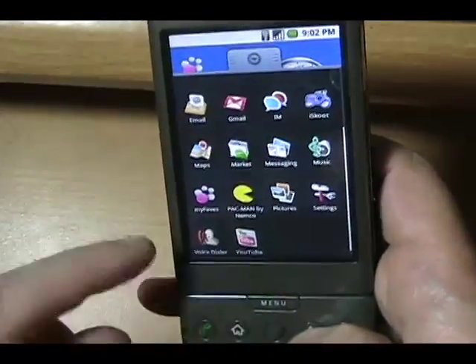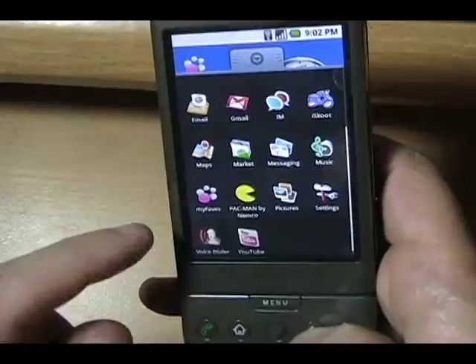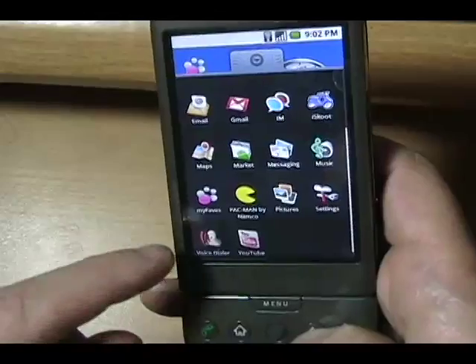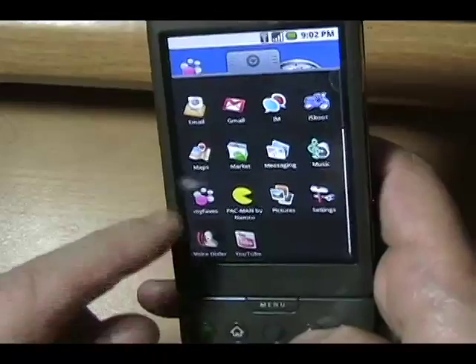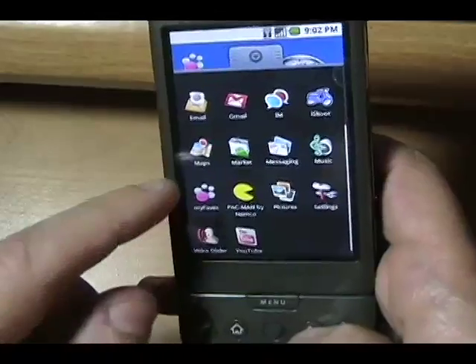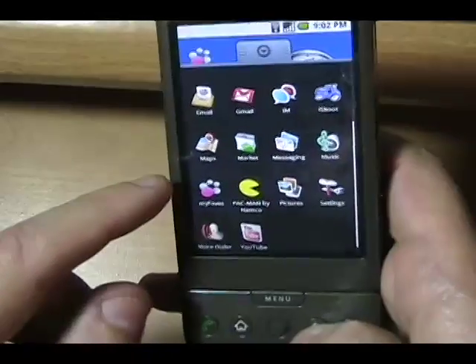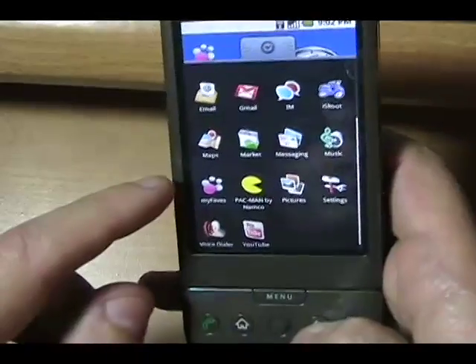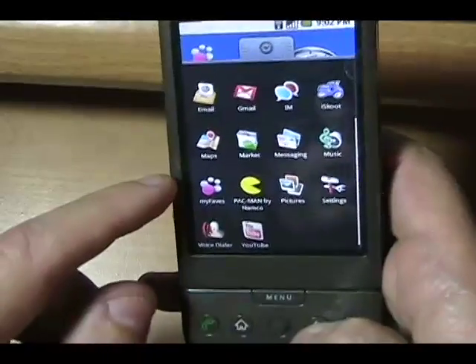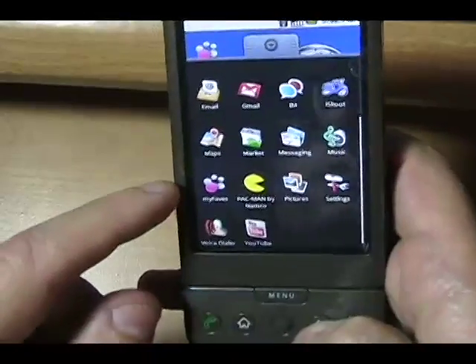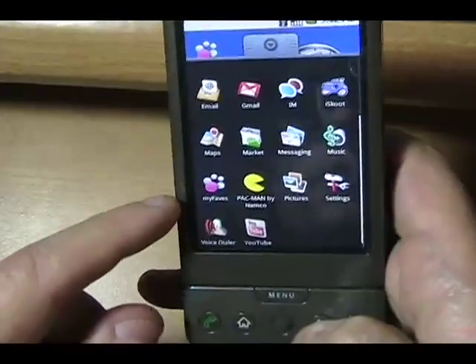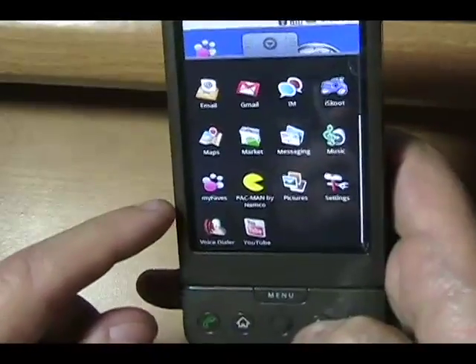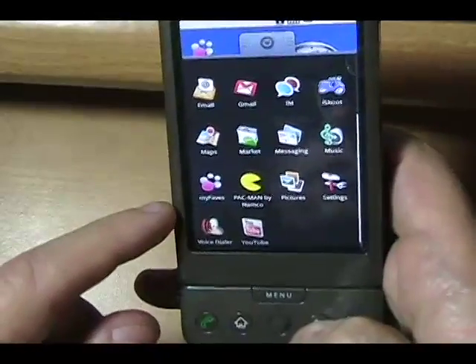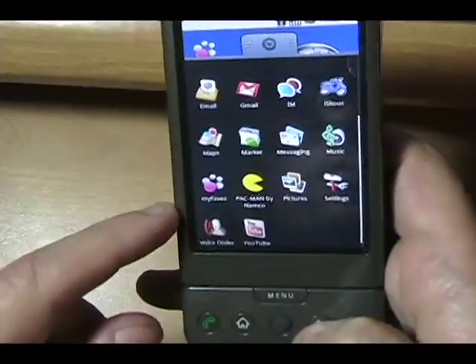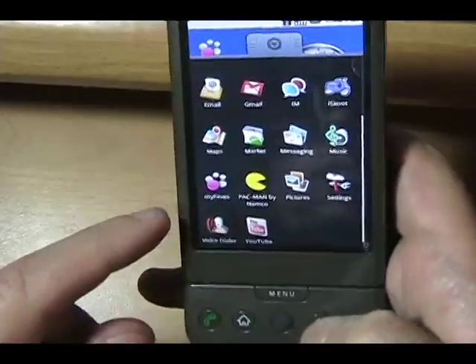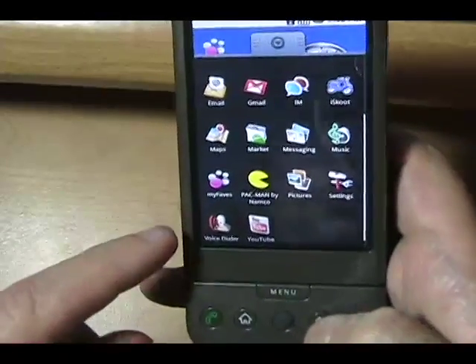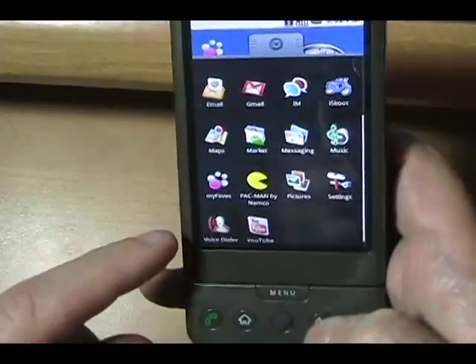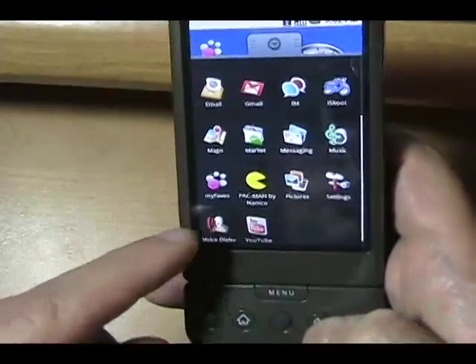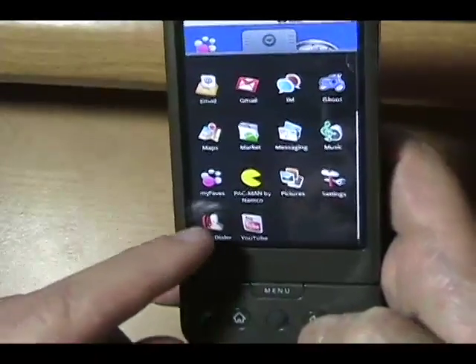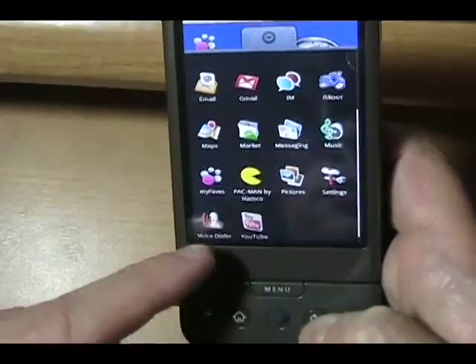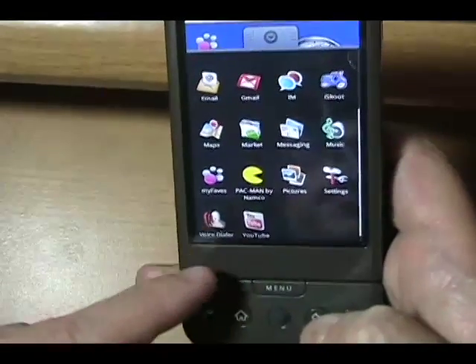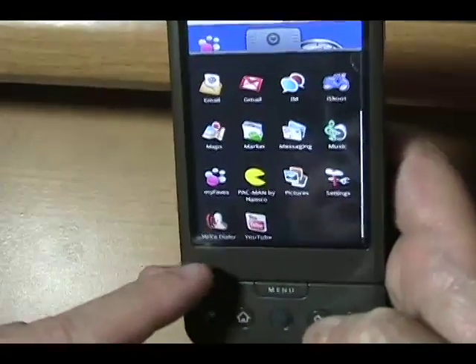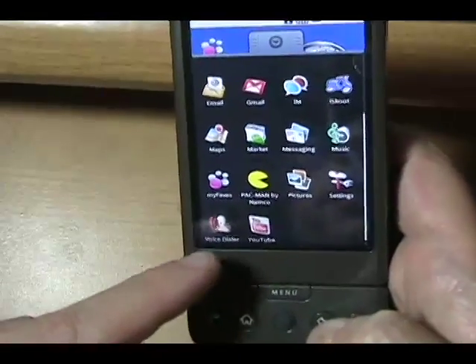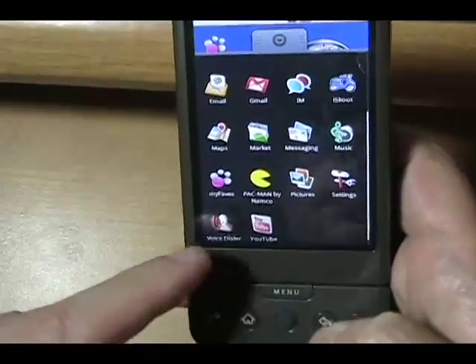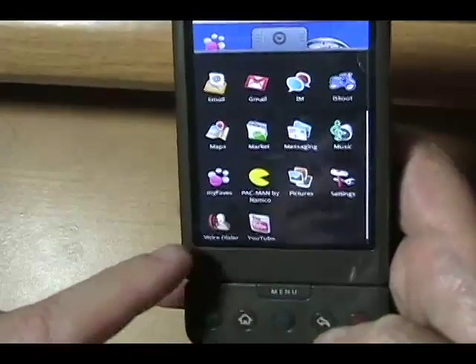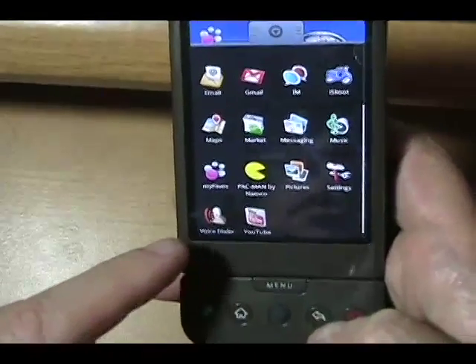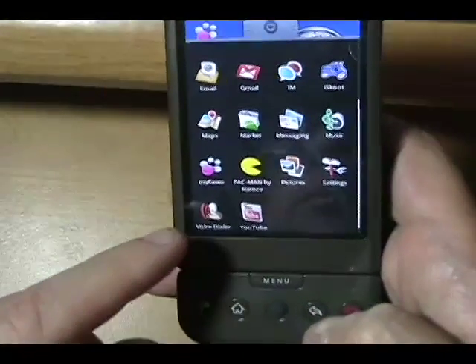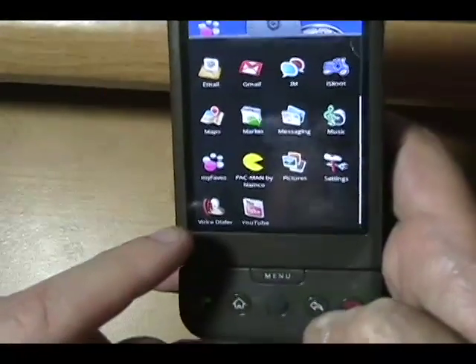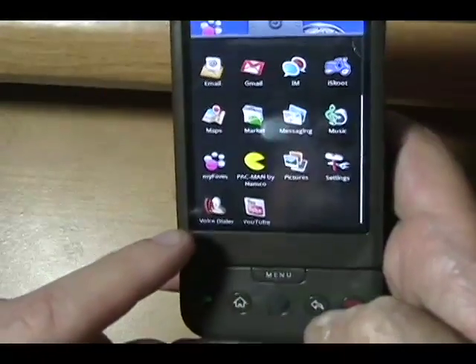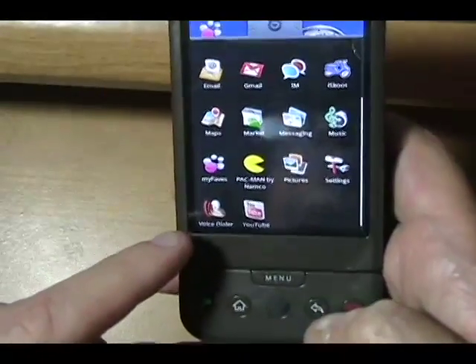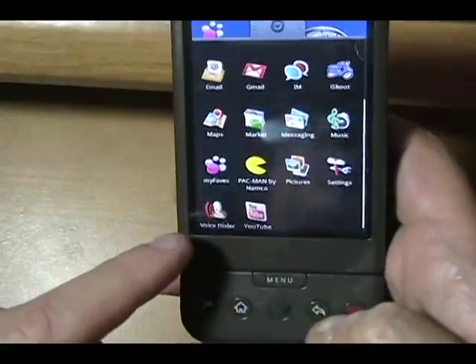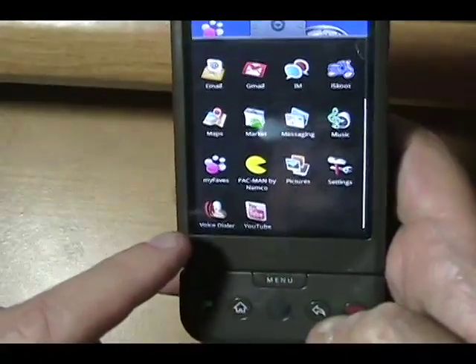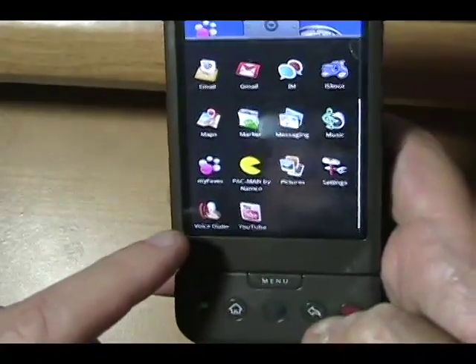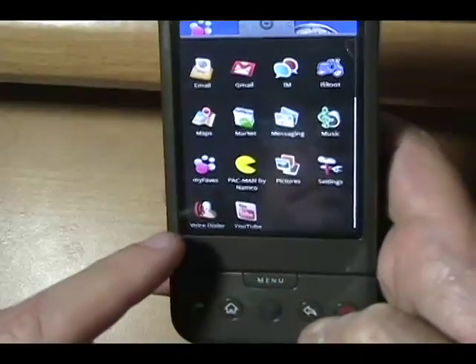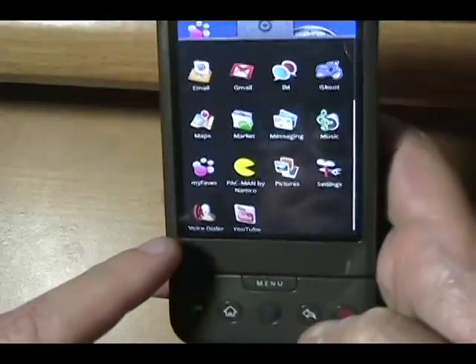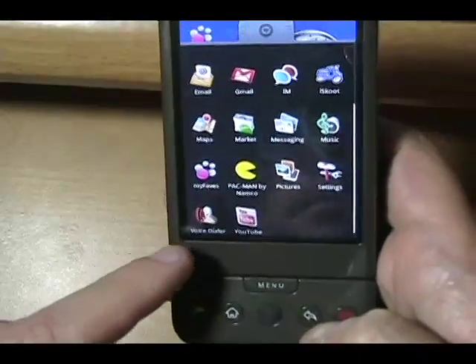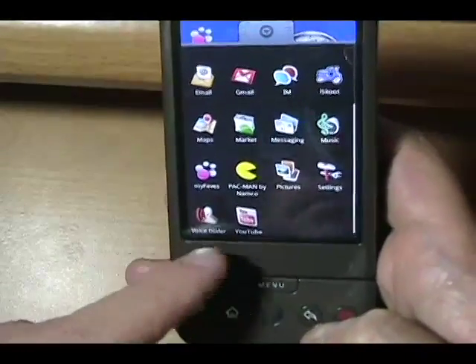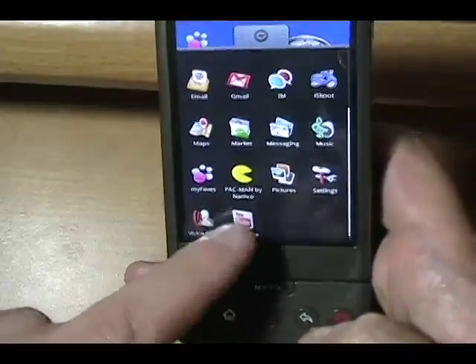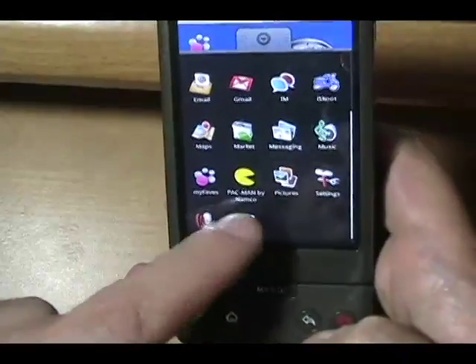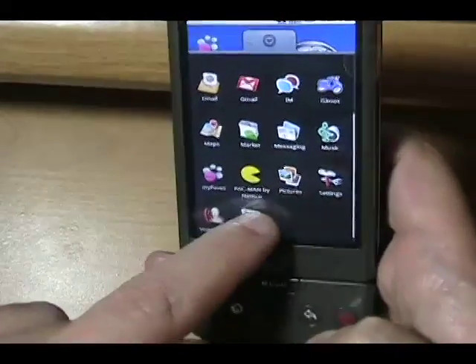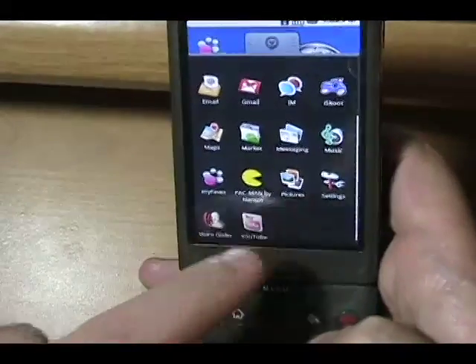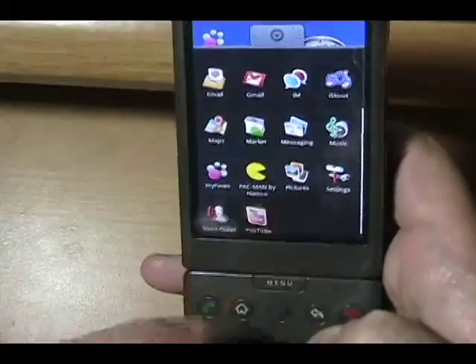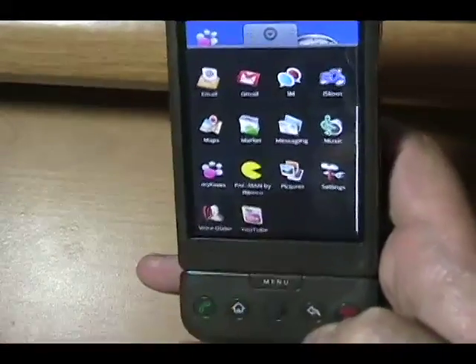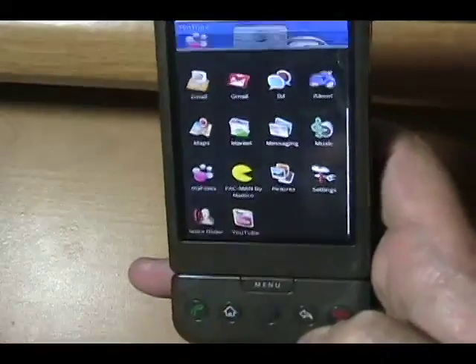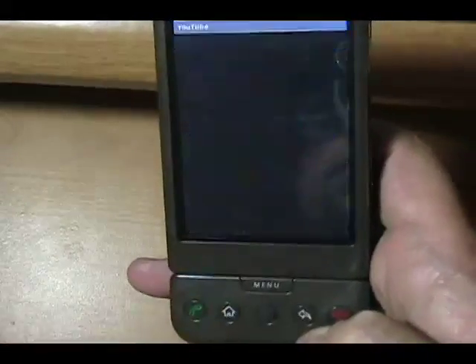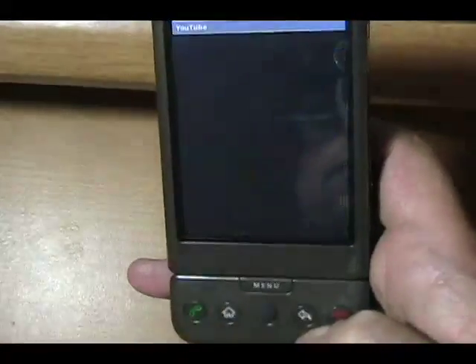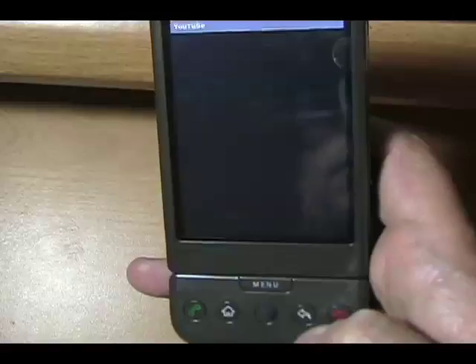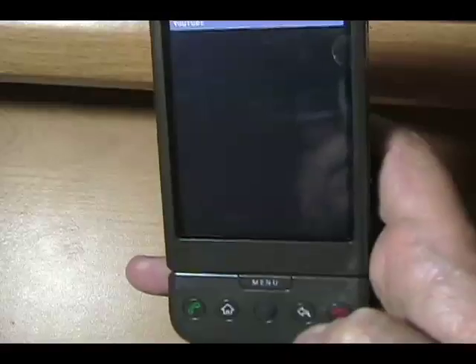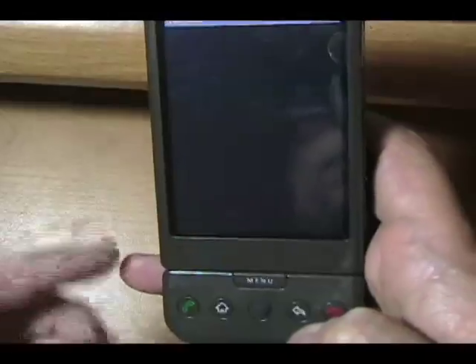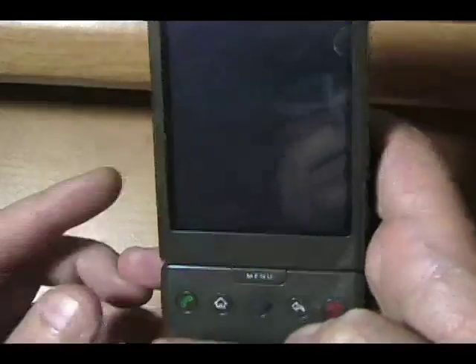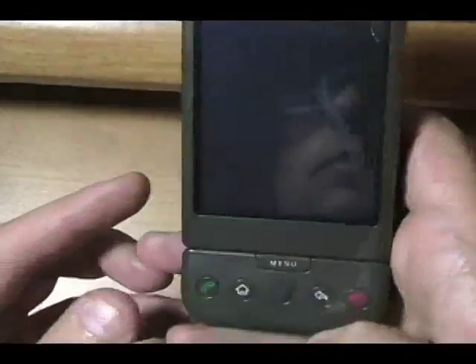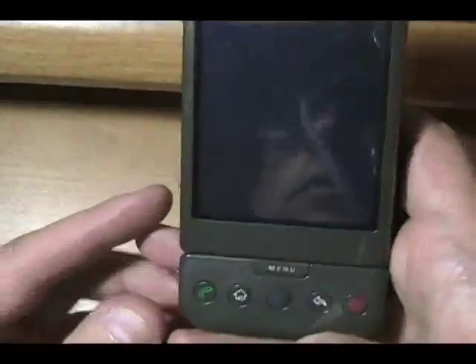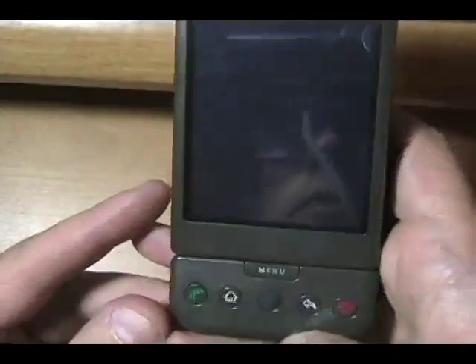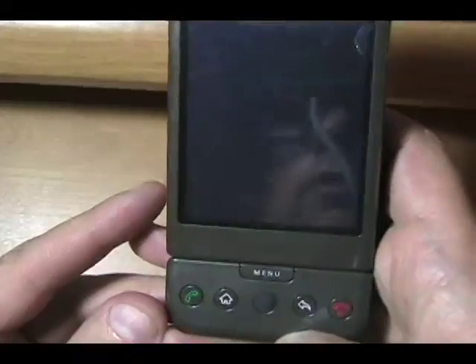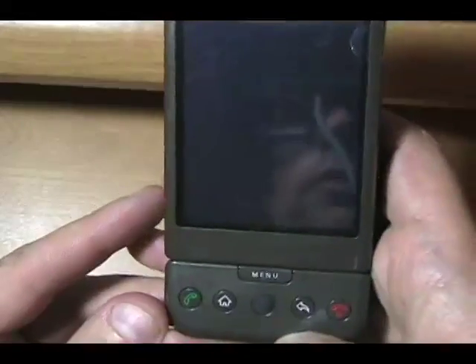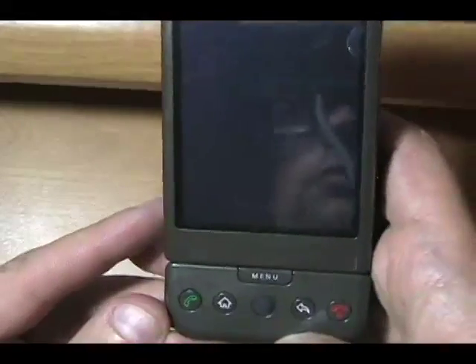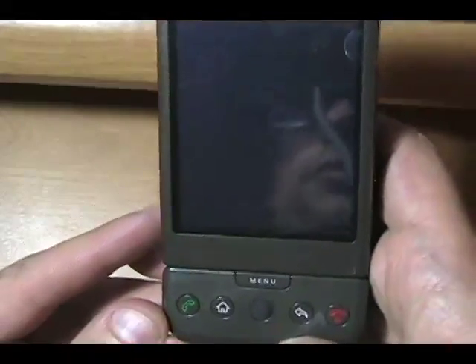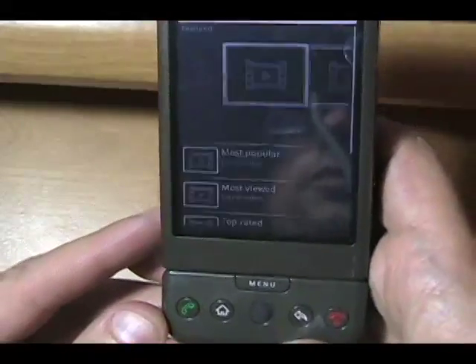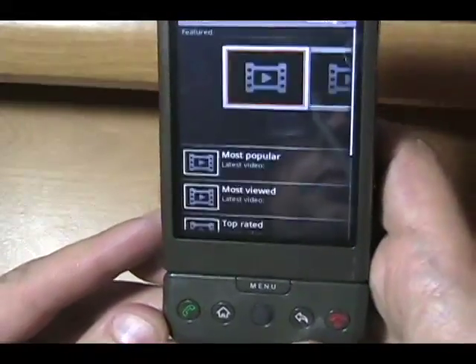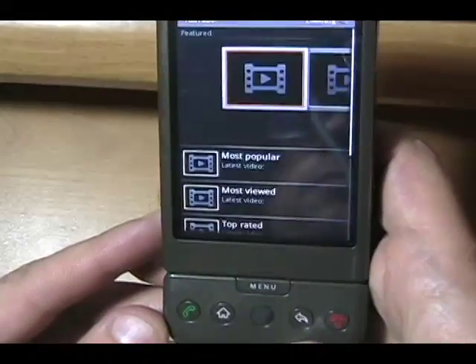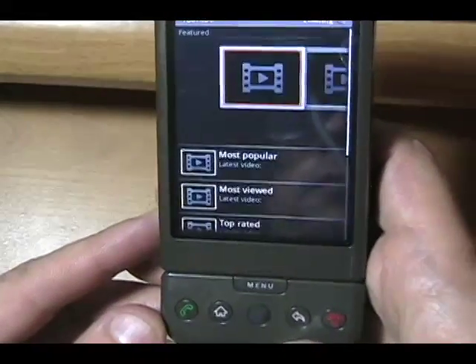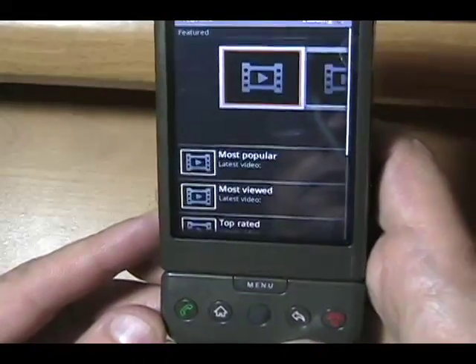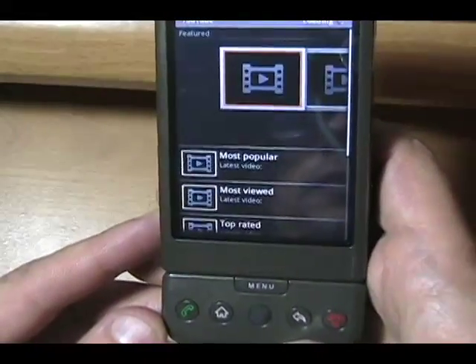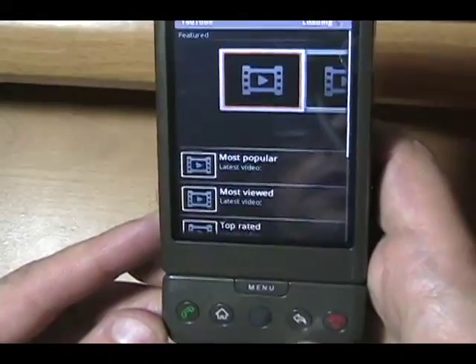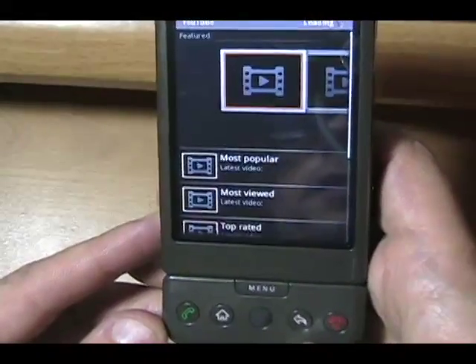I've got My Faves of course. Voice dialer actually works pretty decent. We'll go to YouTube for a sec.